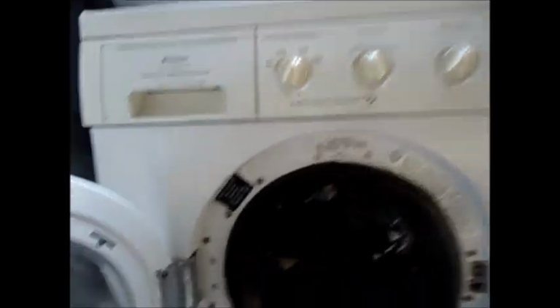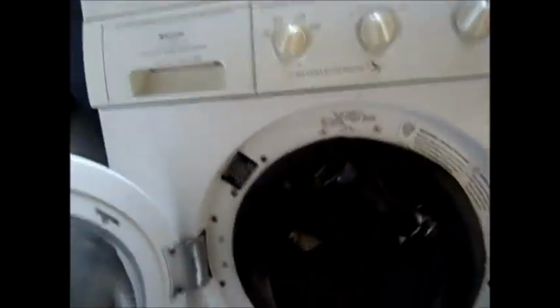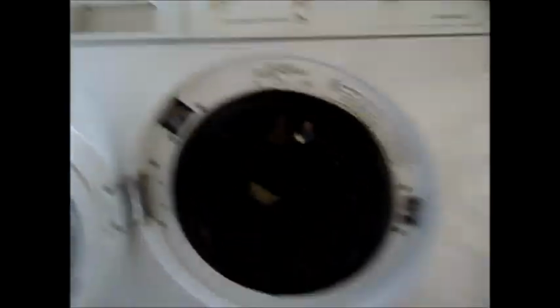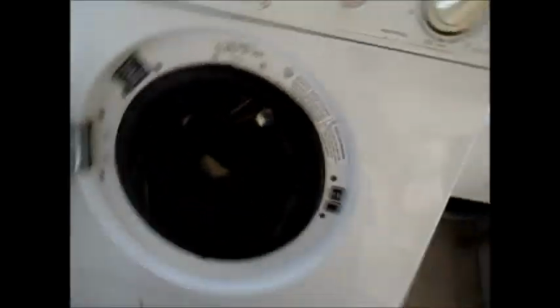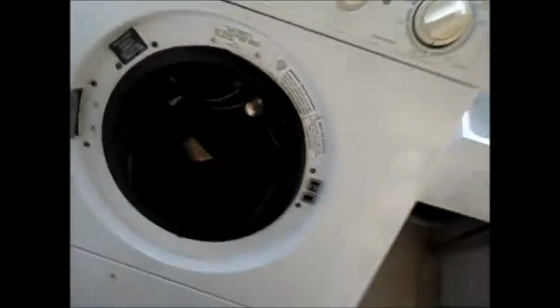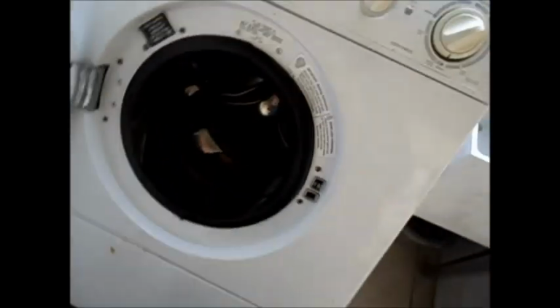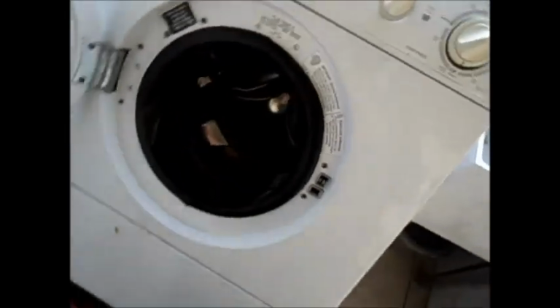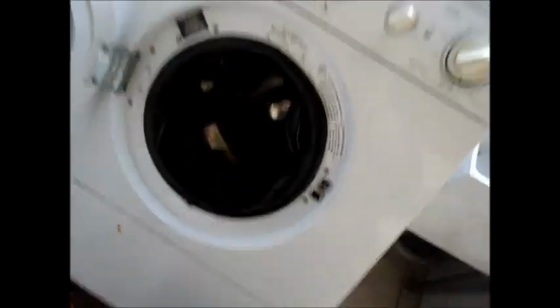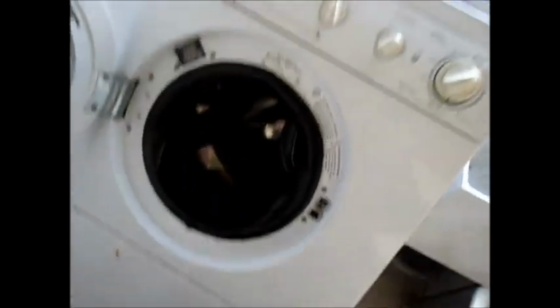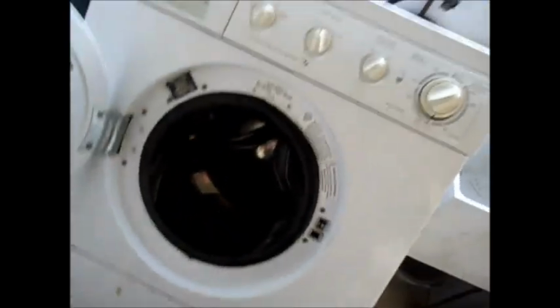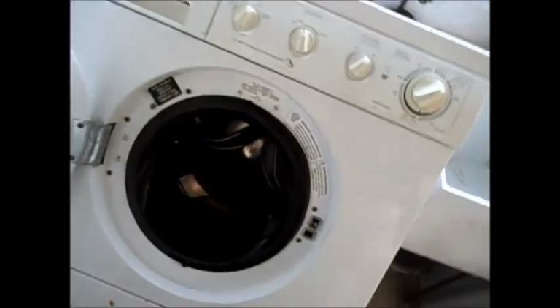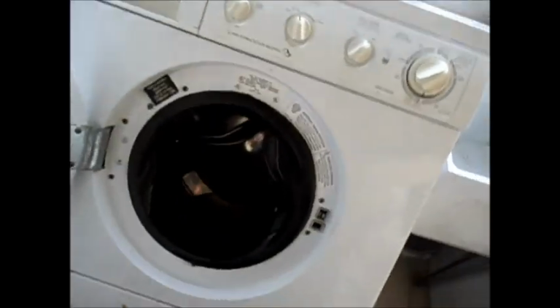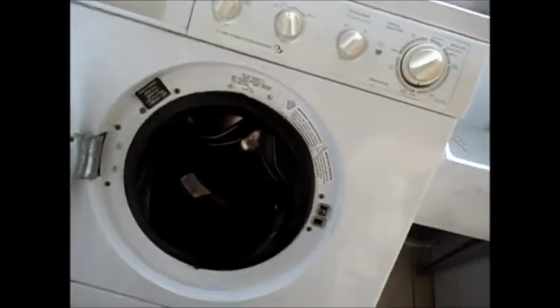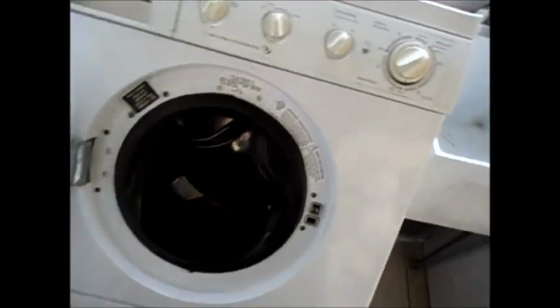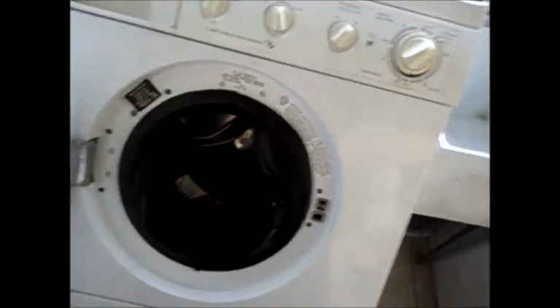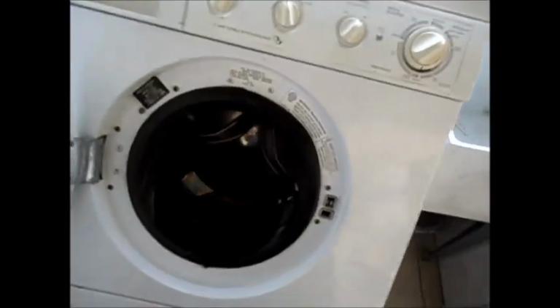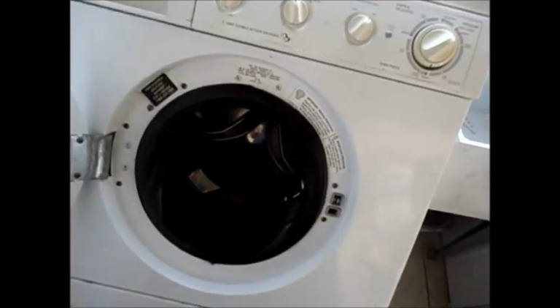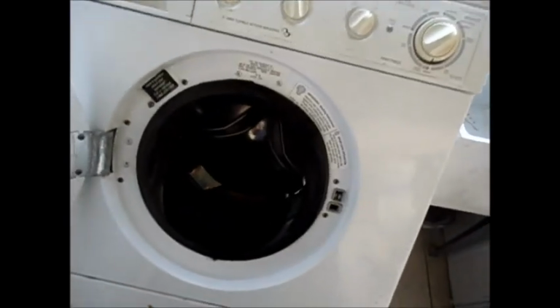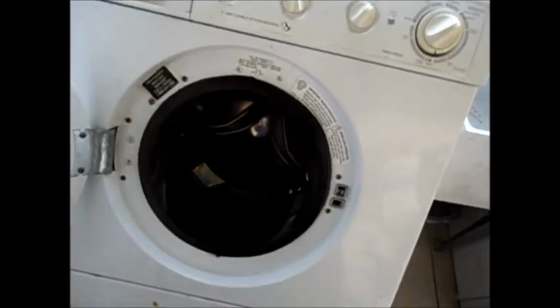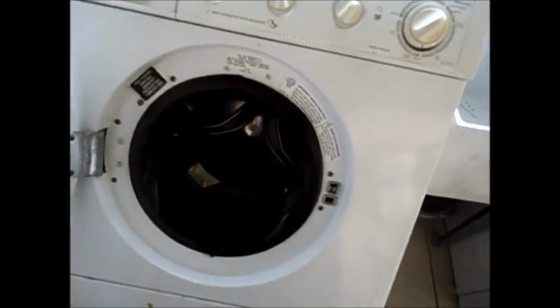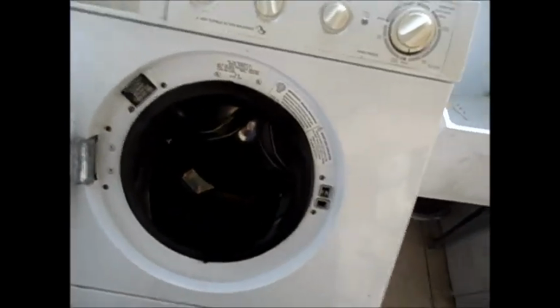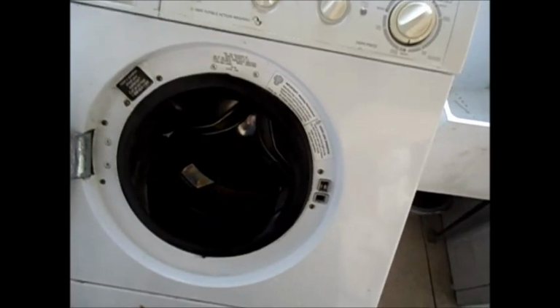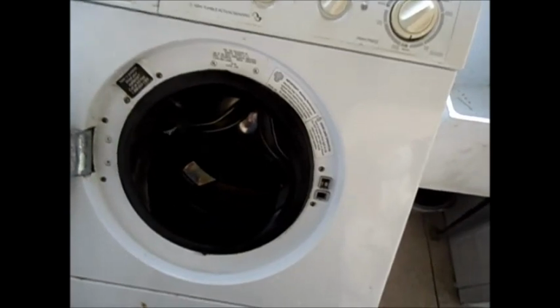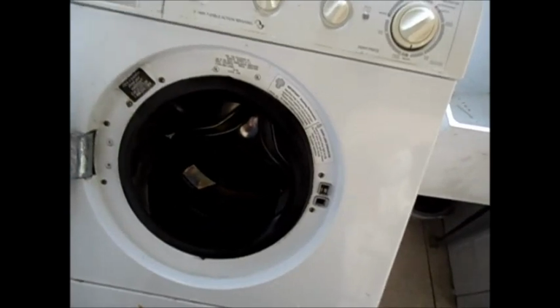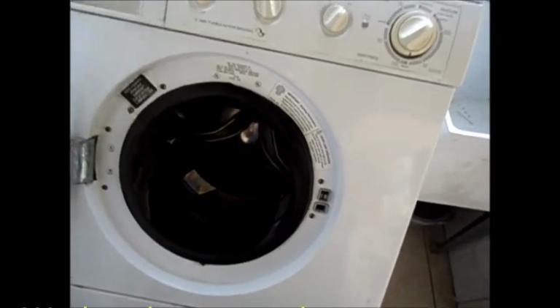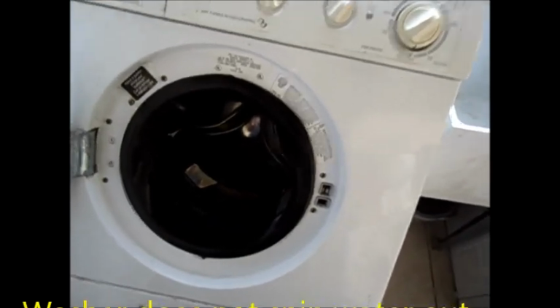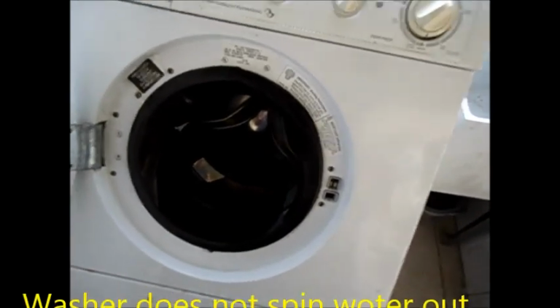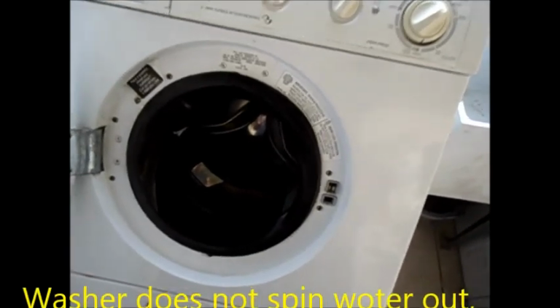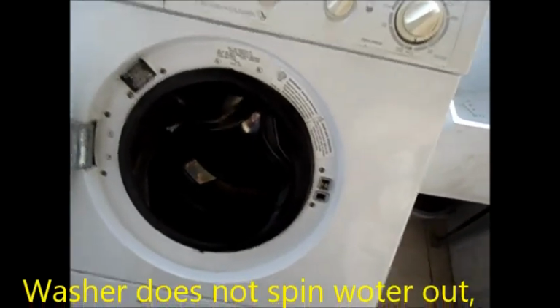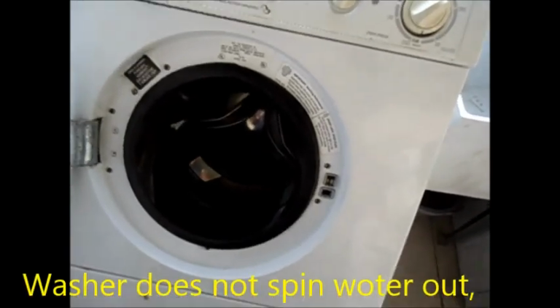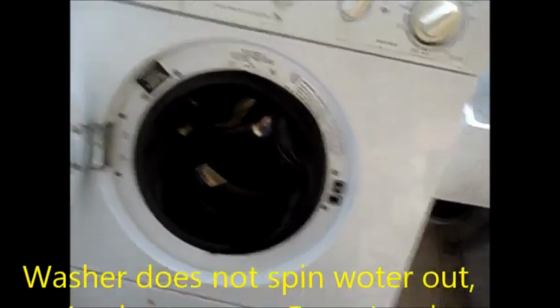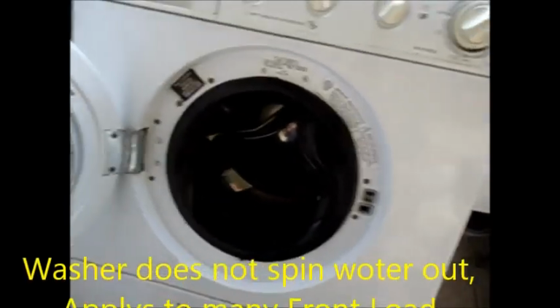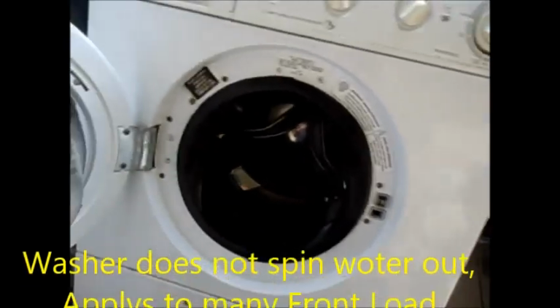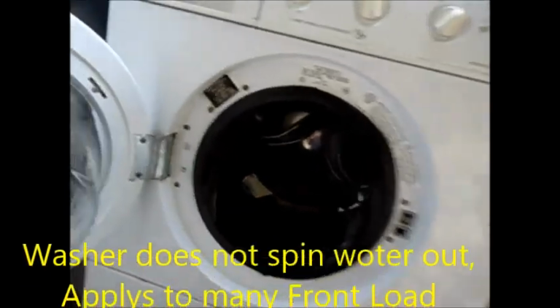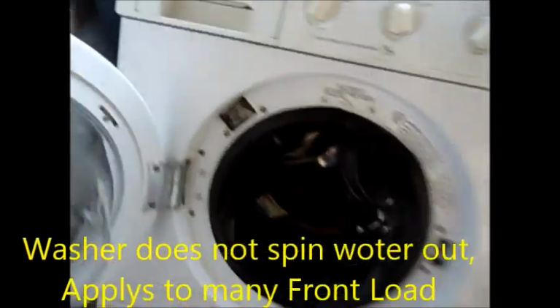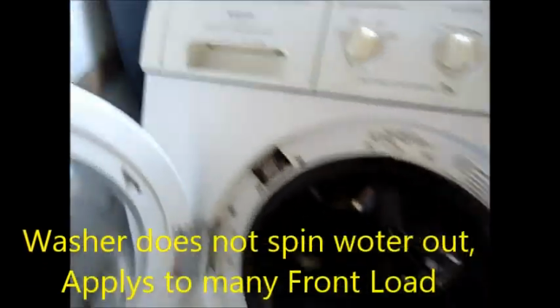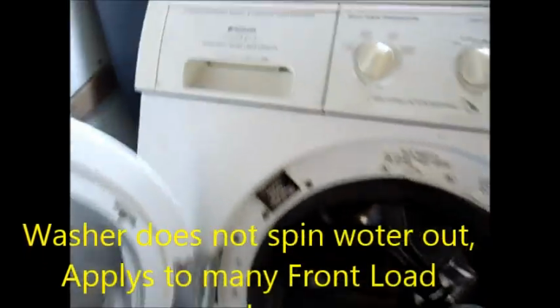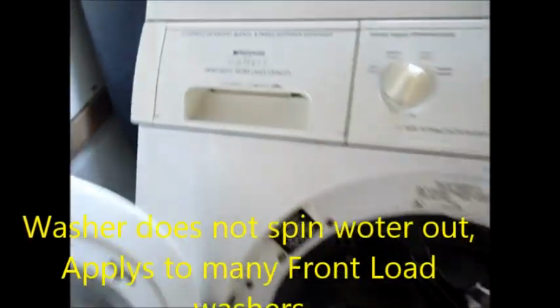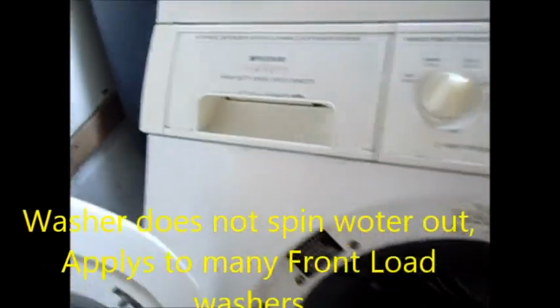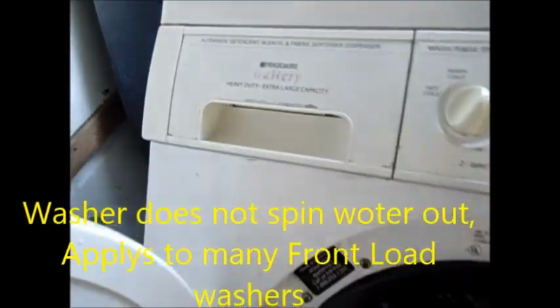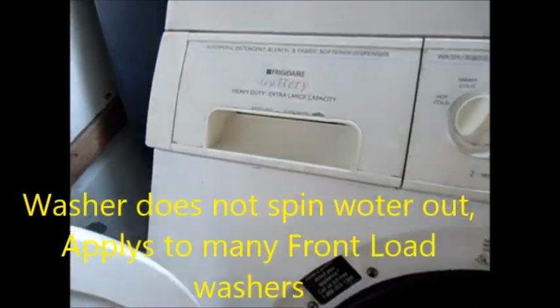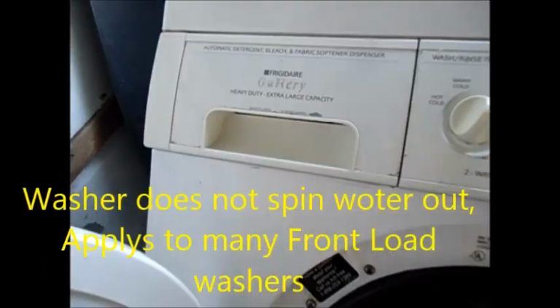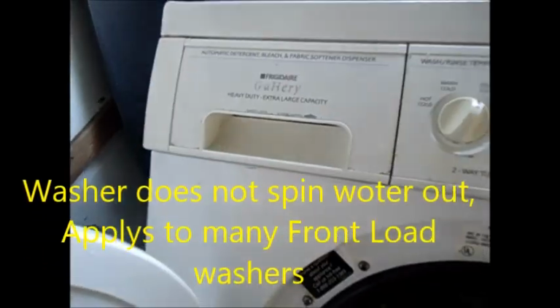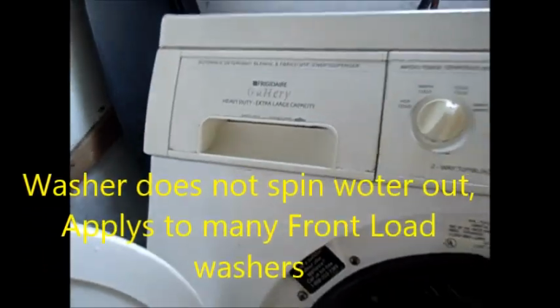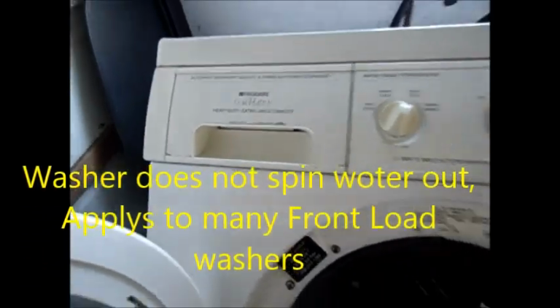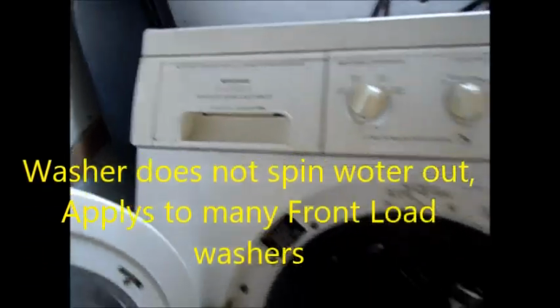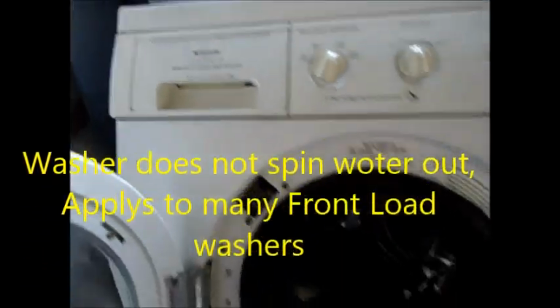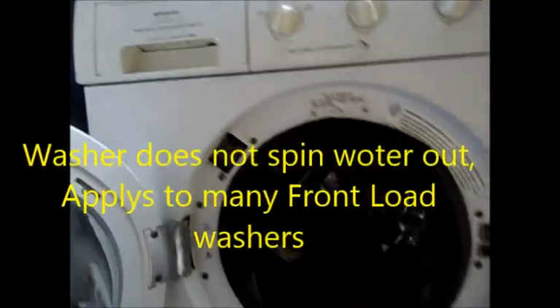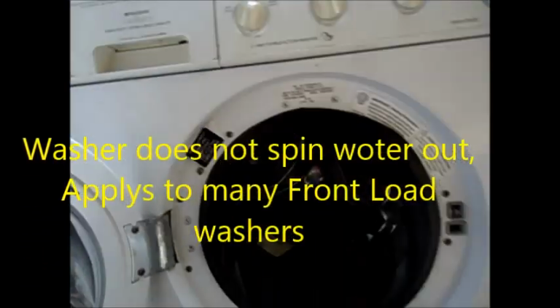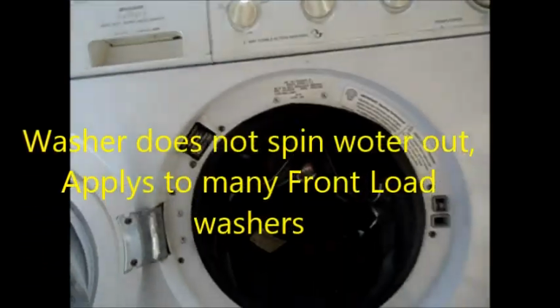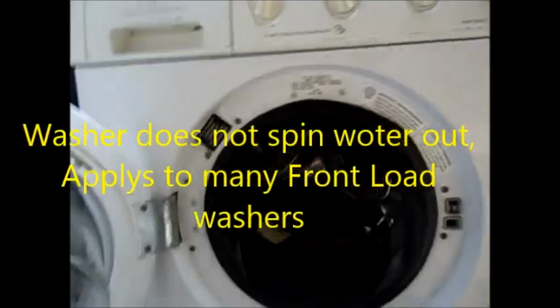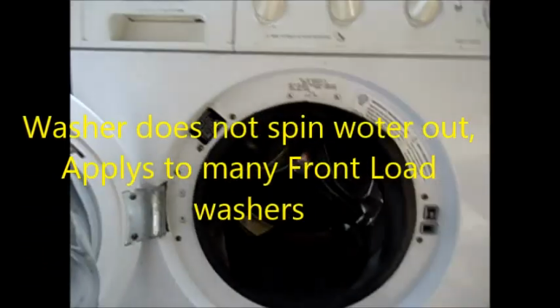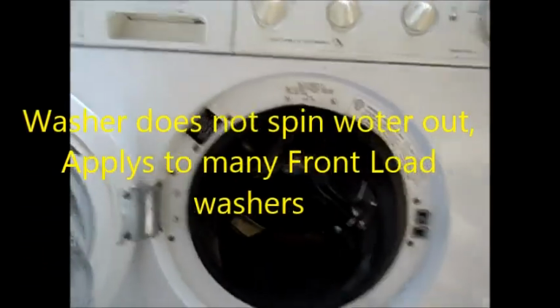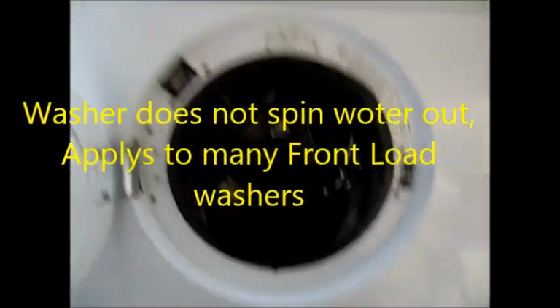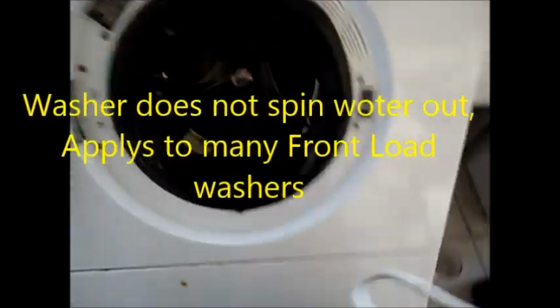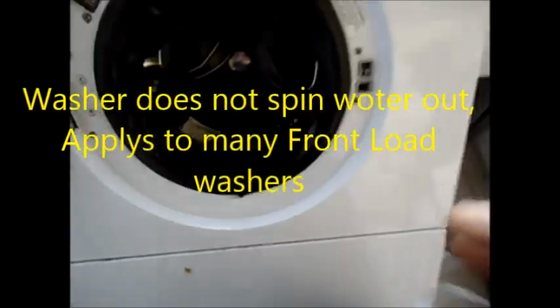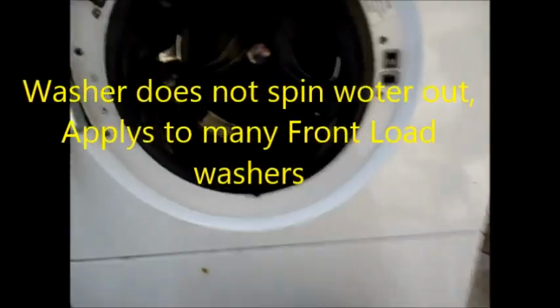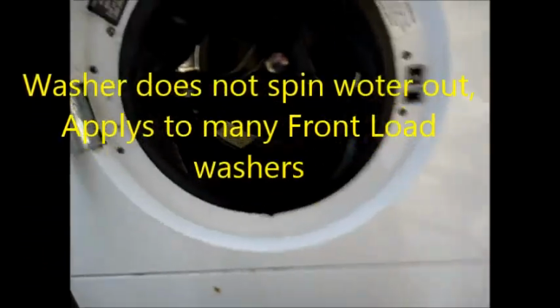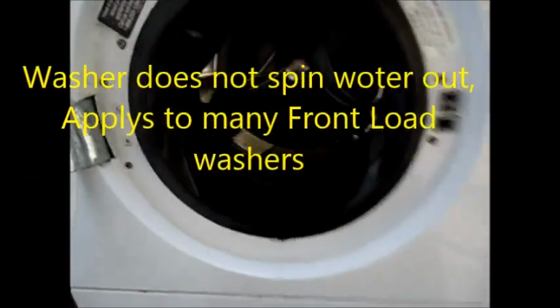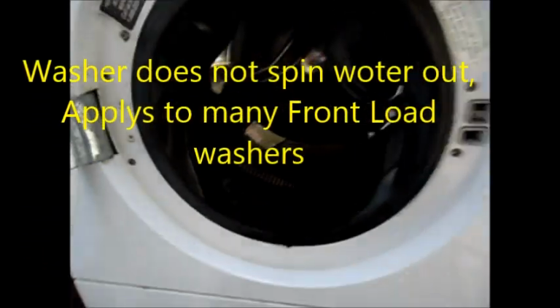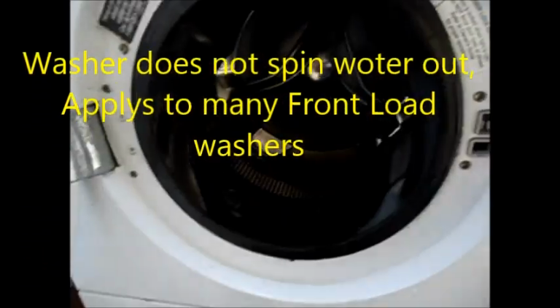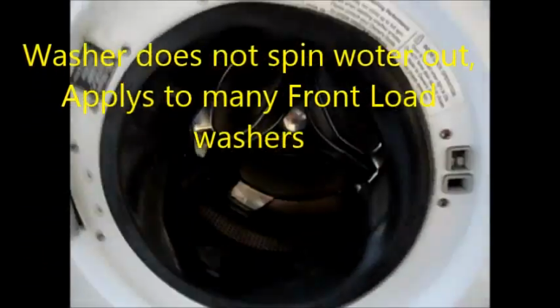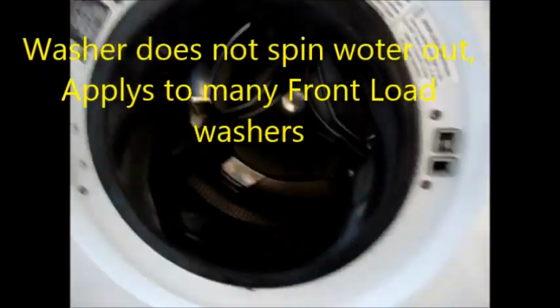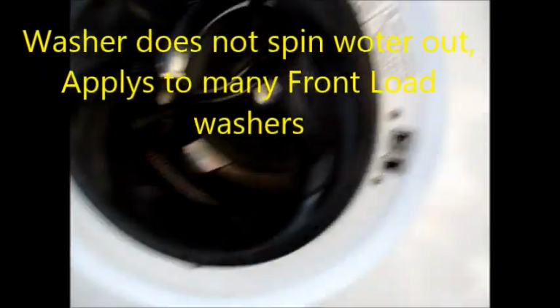Hey, it's Bill the Handyman up here in Northern California. How are you all doing today? So we got the Frigidaire Gallery and we got water in it.